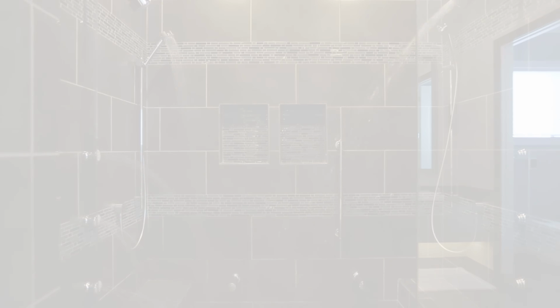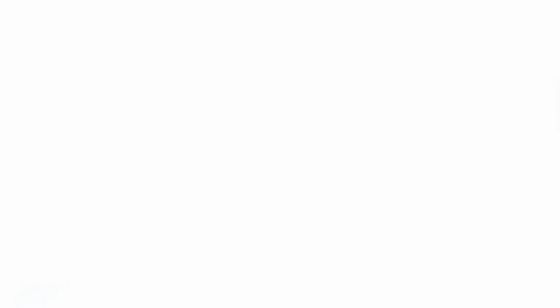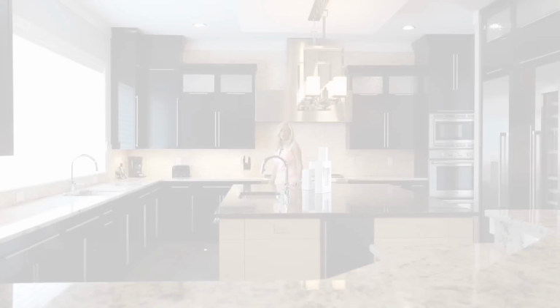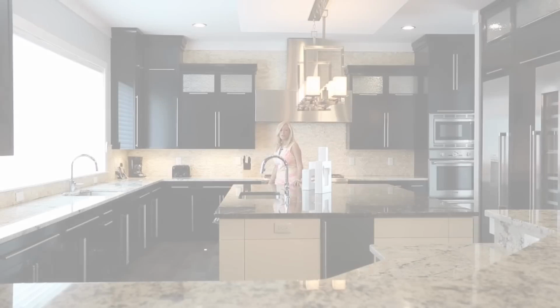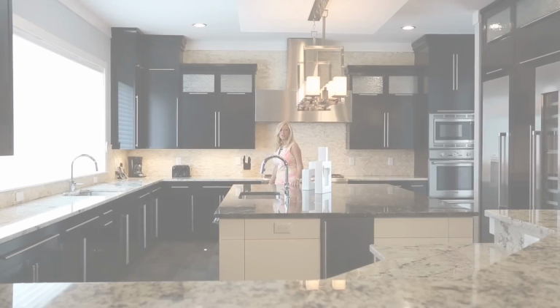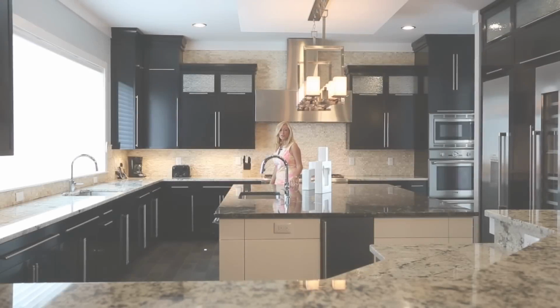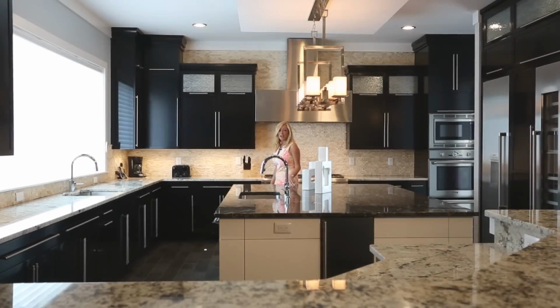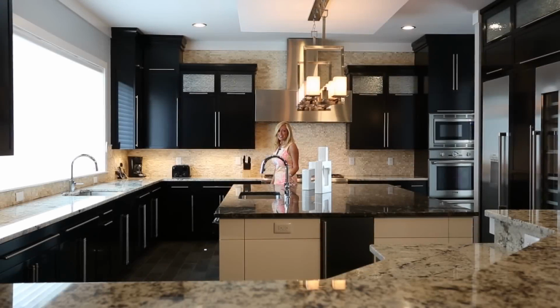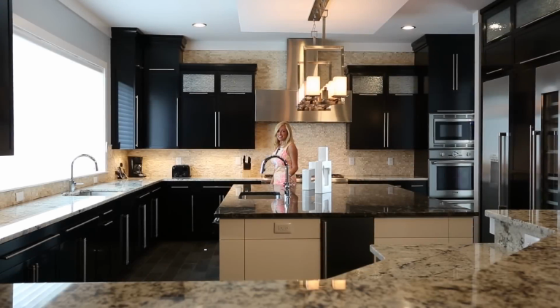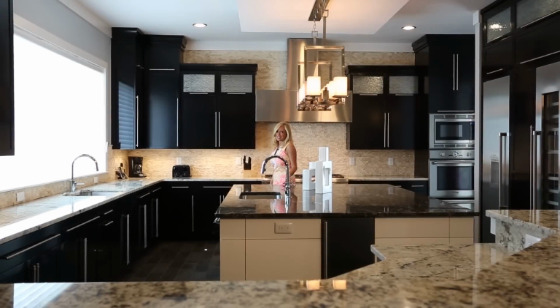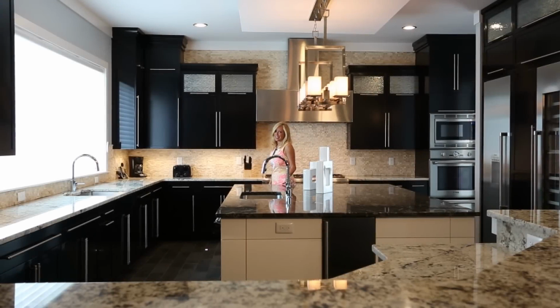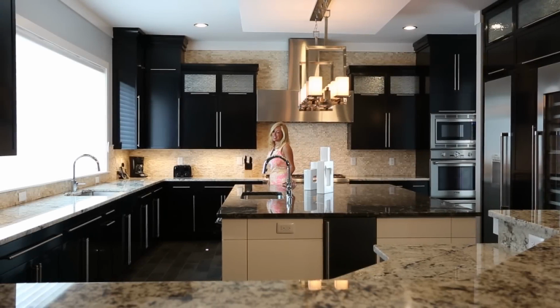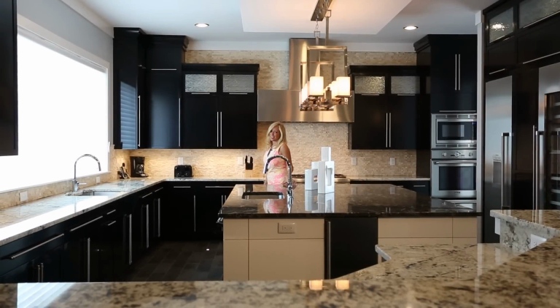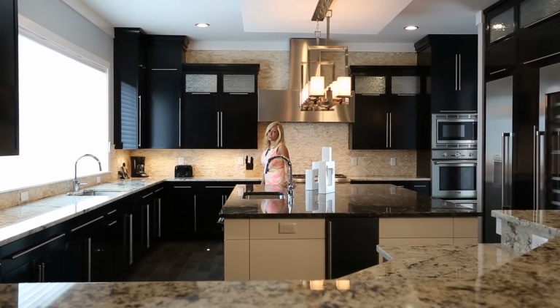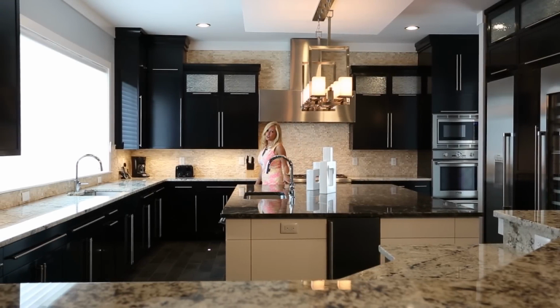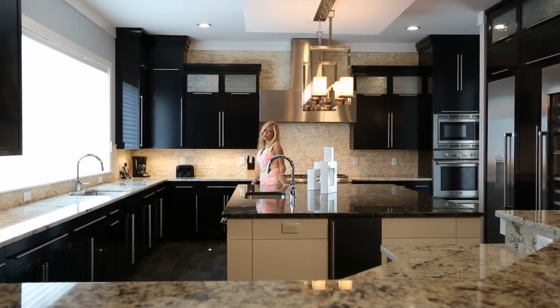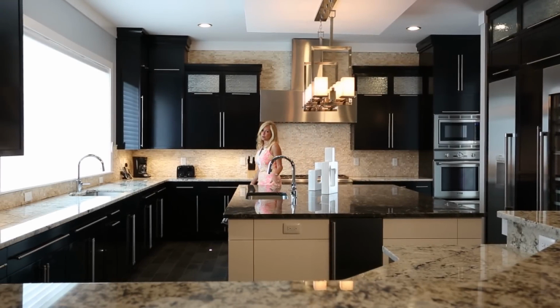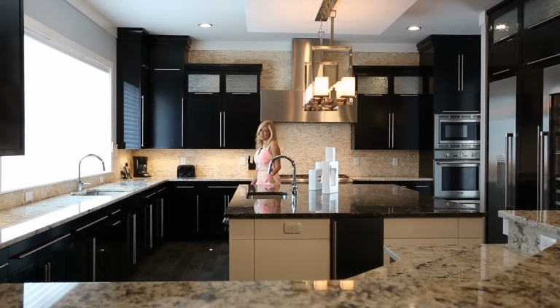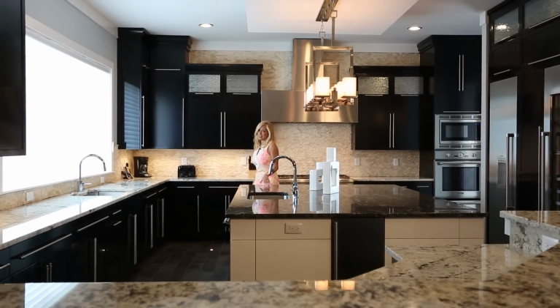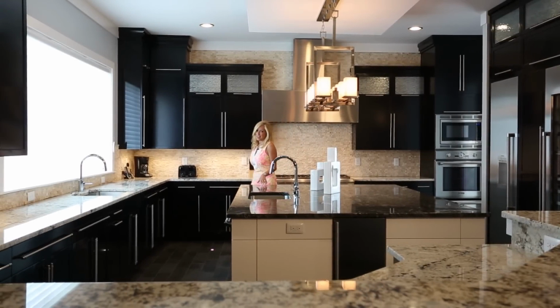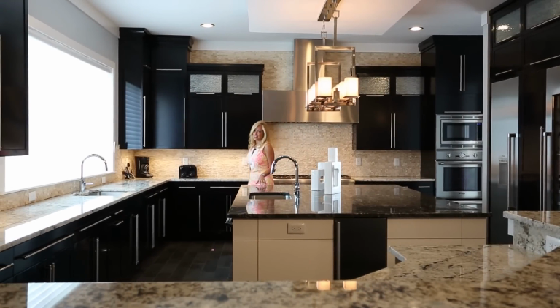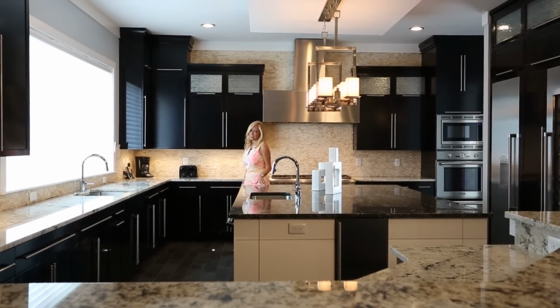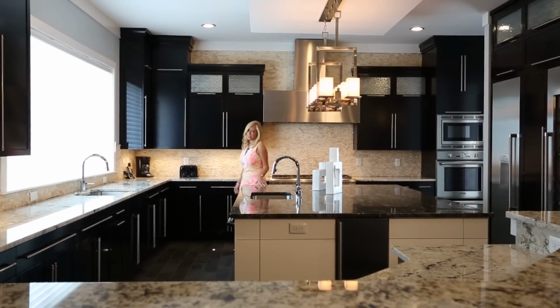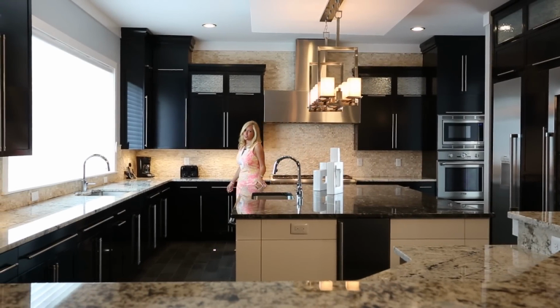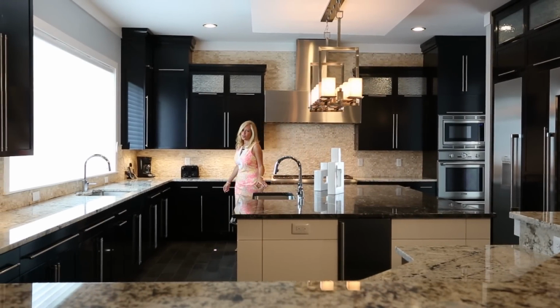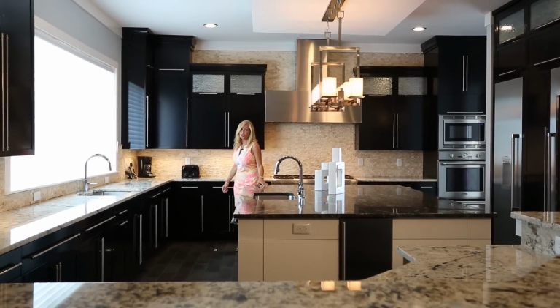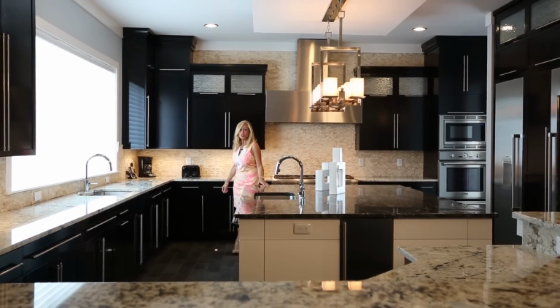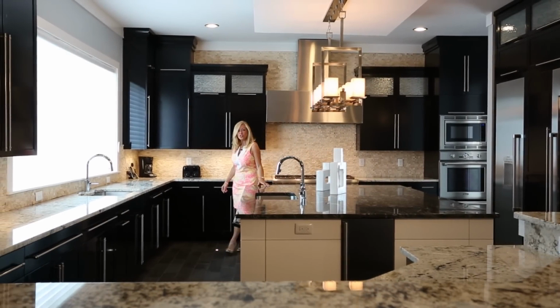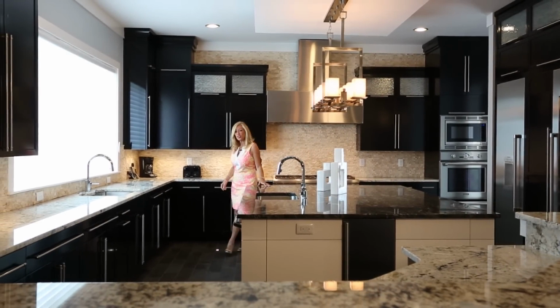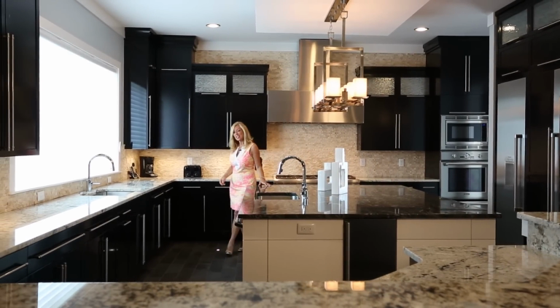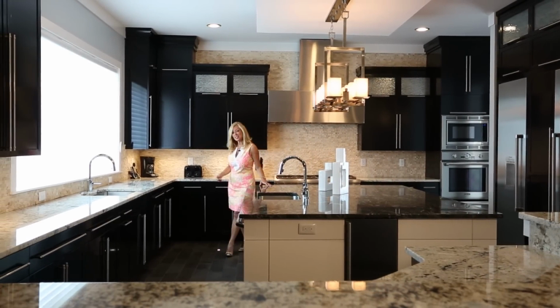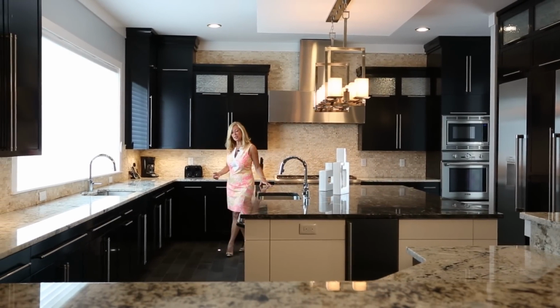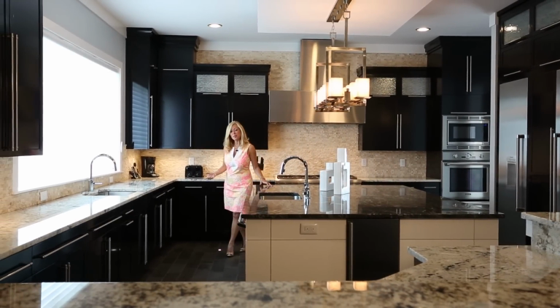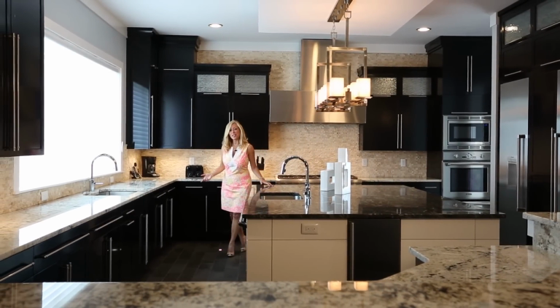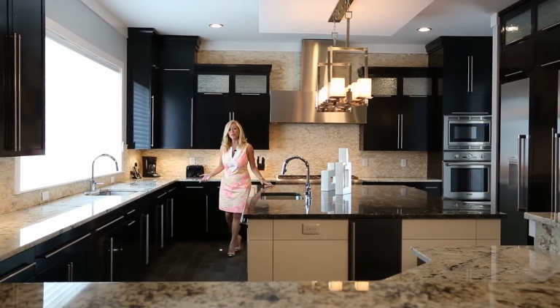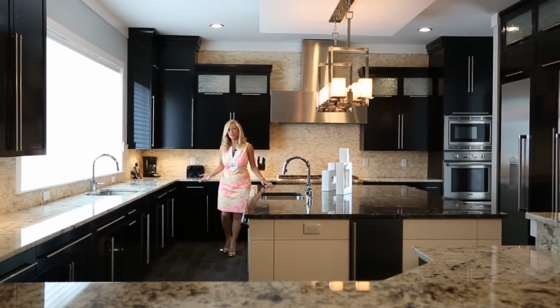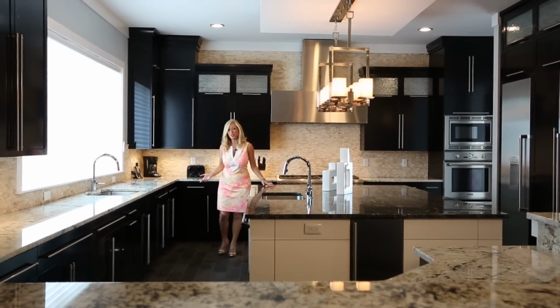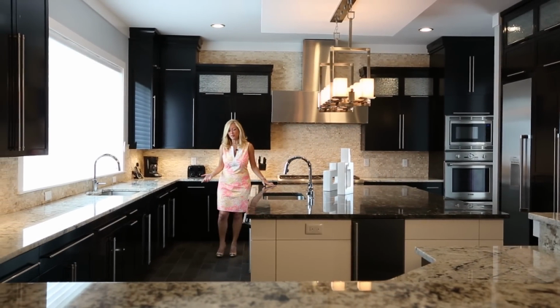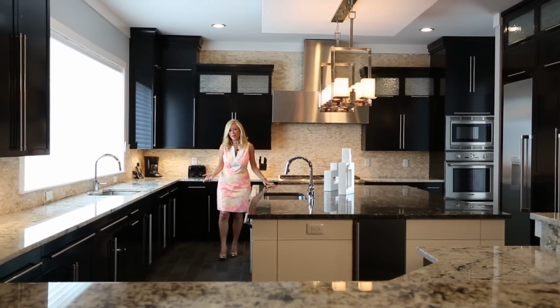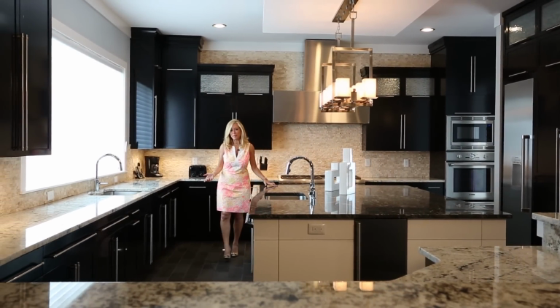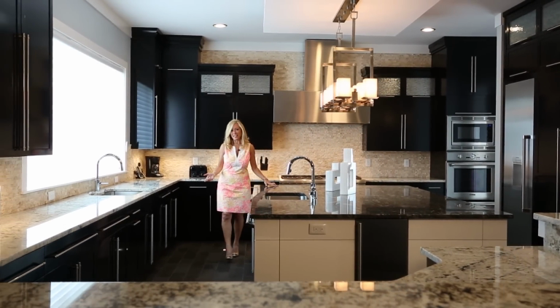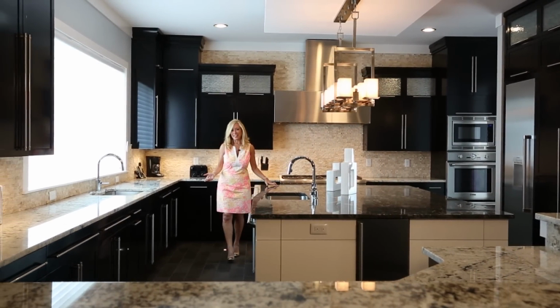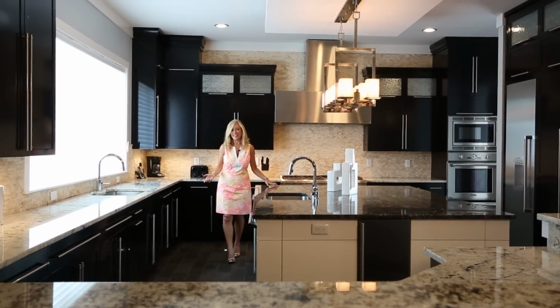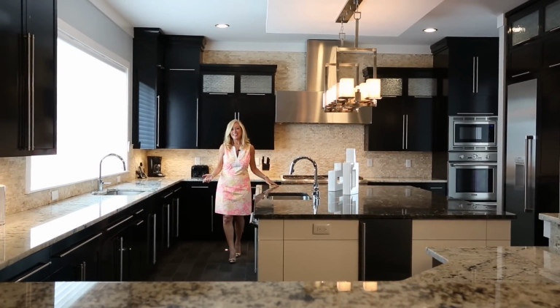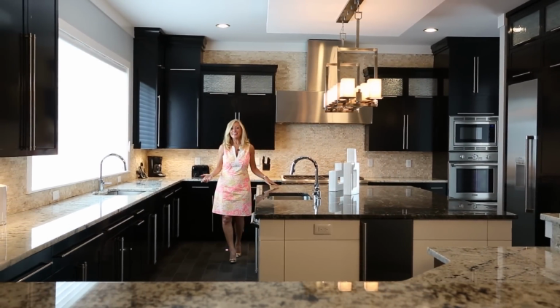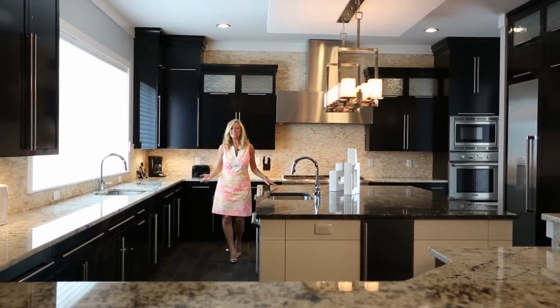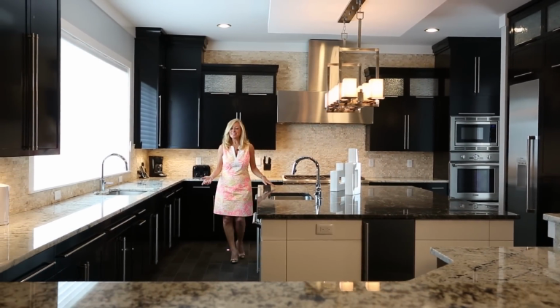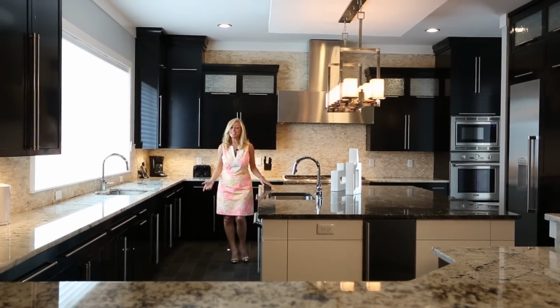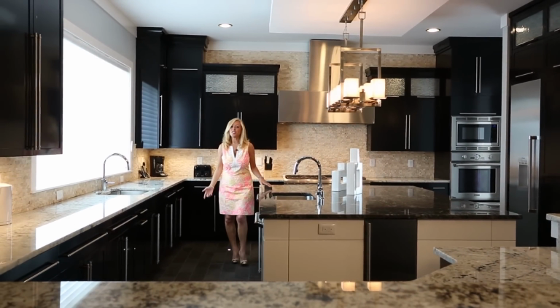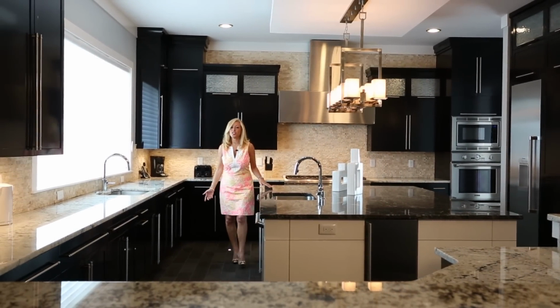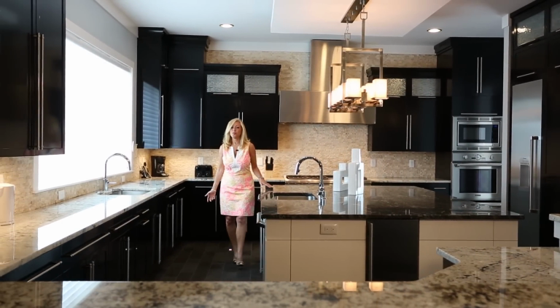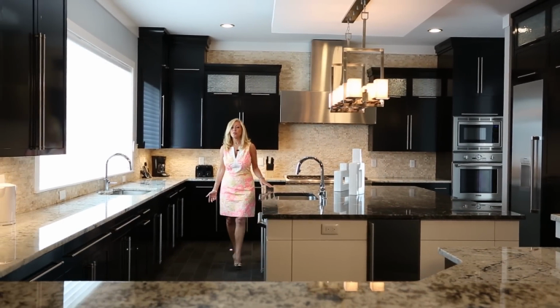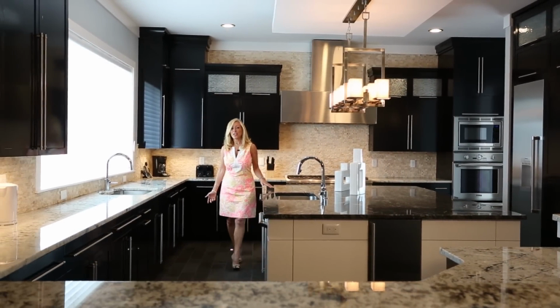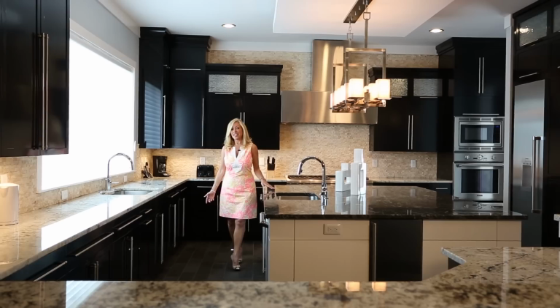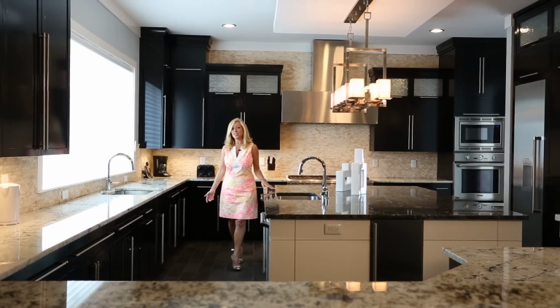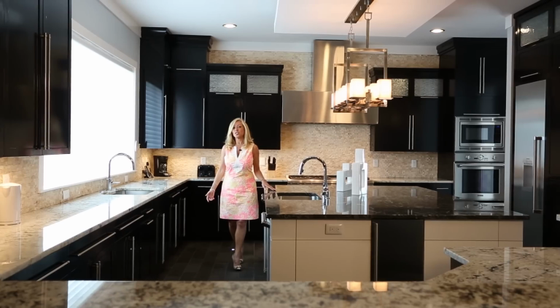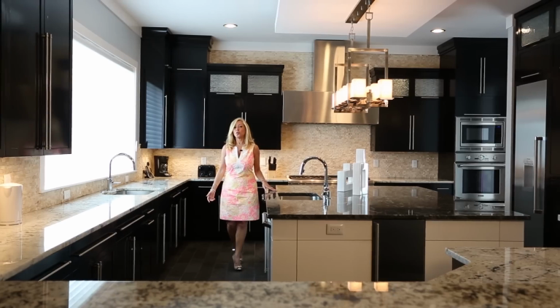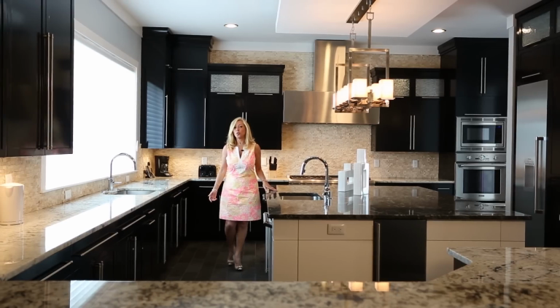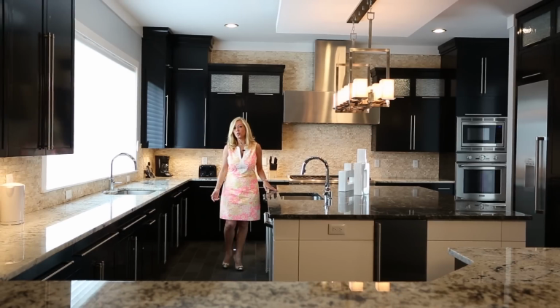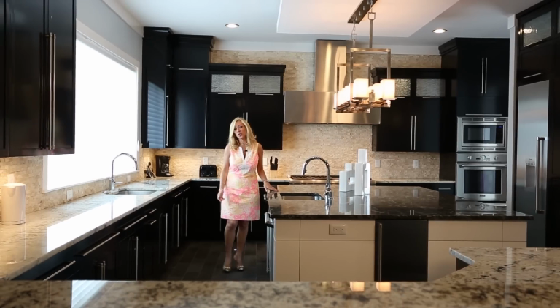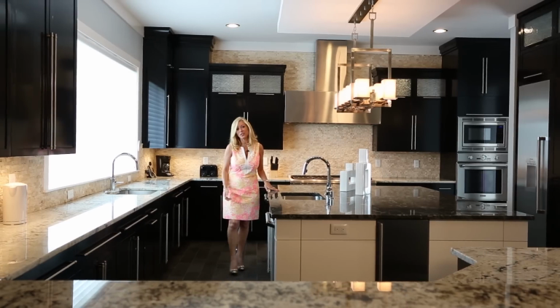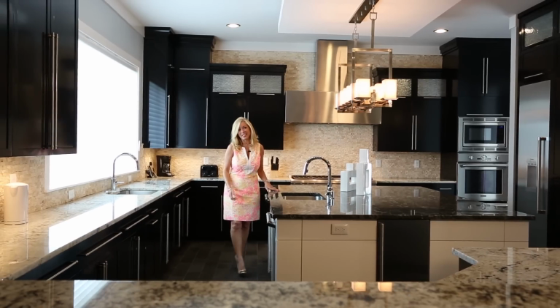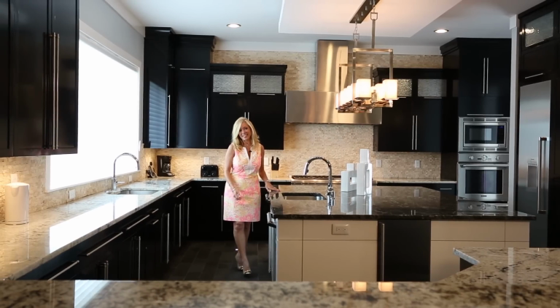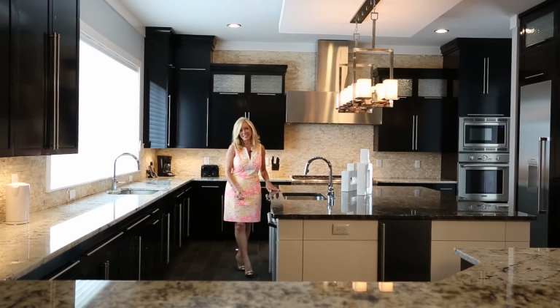Whether you're entertaining to gourmet standards or just knocking something up for the family, this kitchen will cater to all your needs.